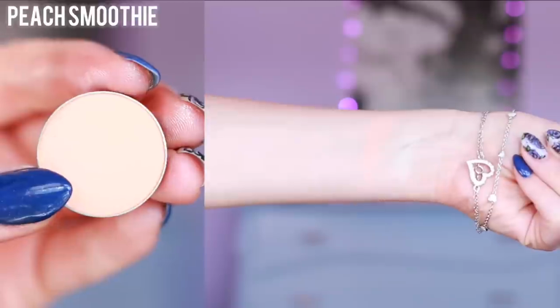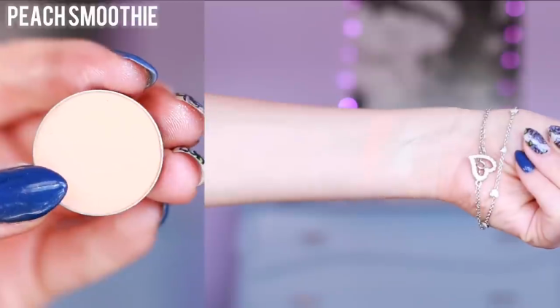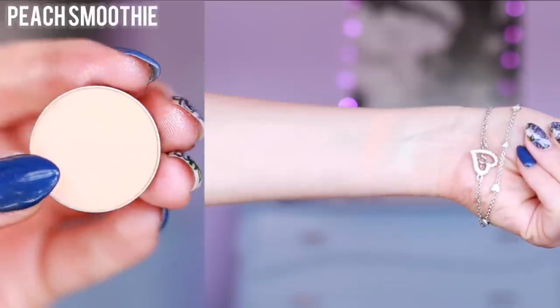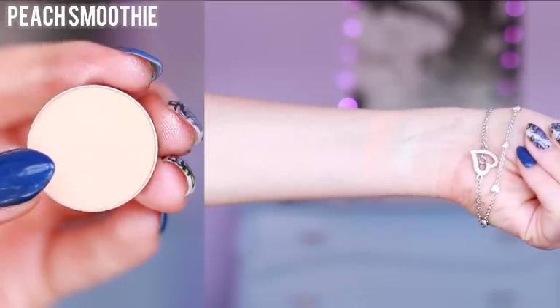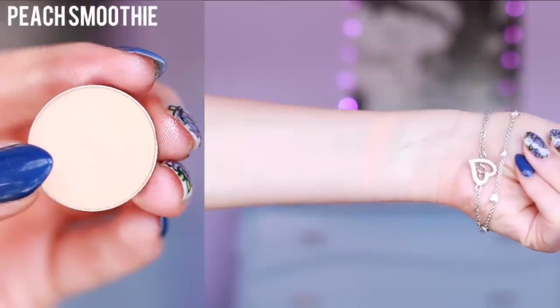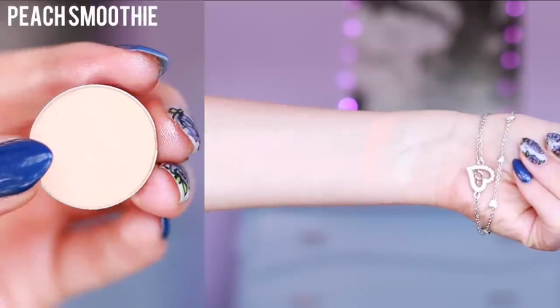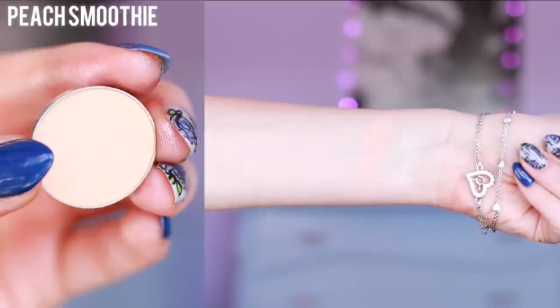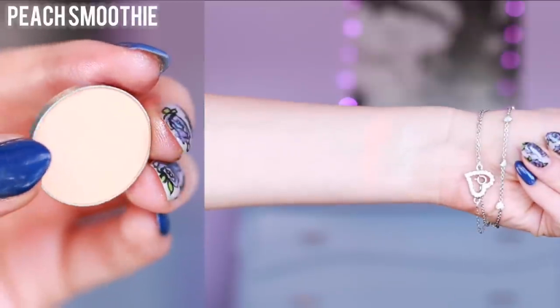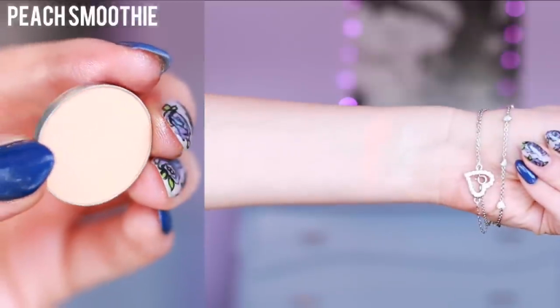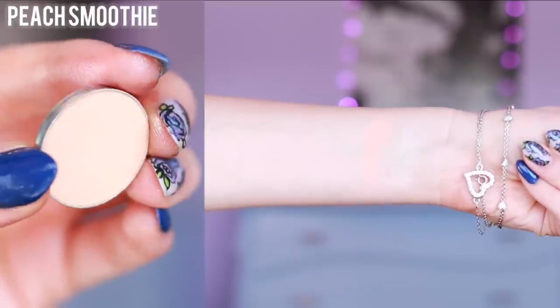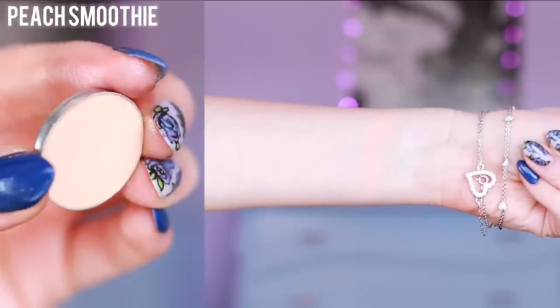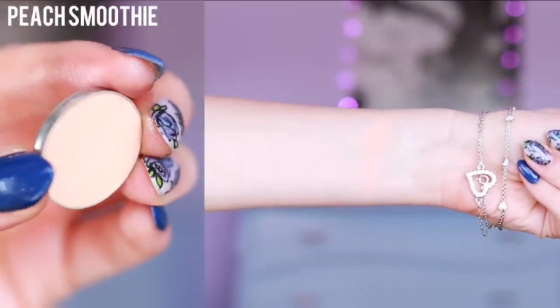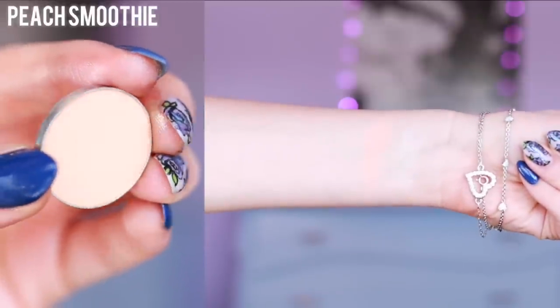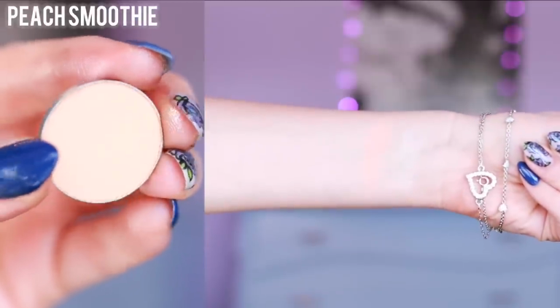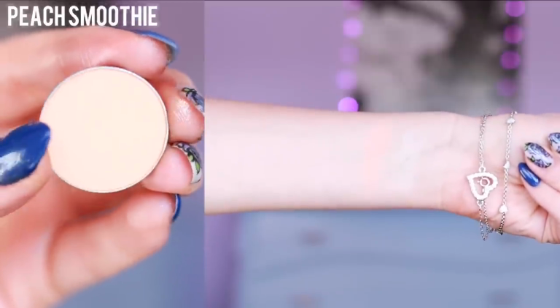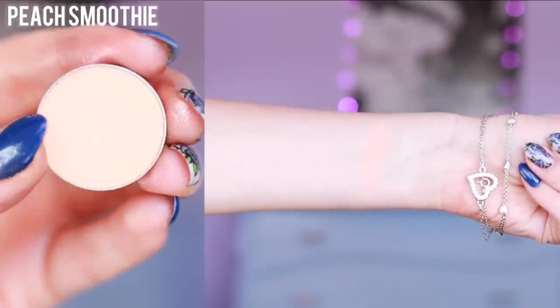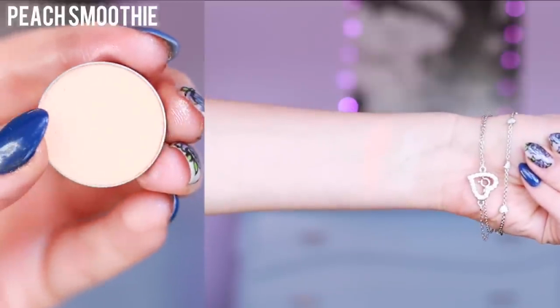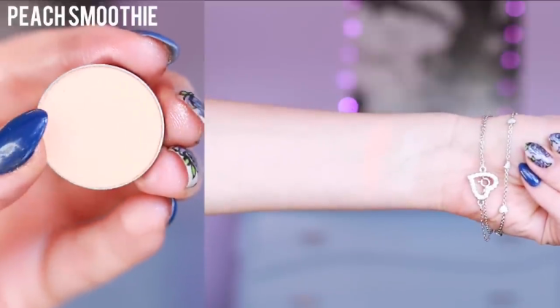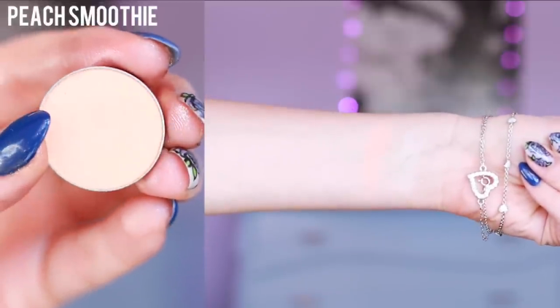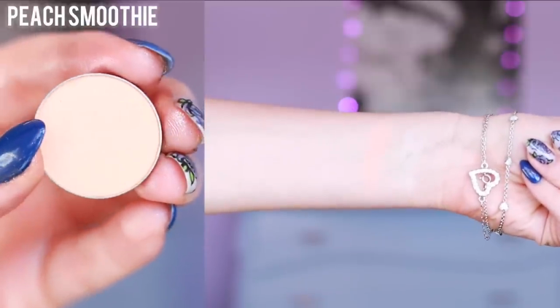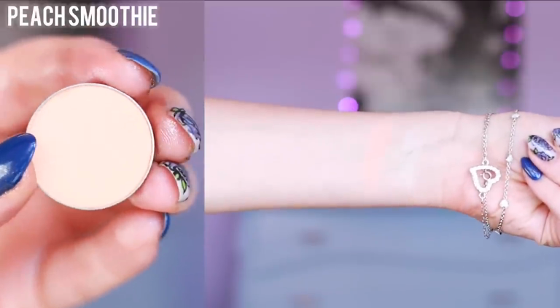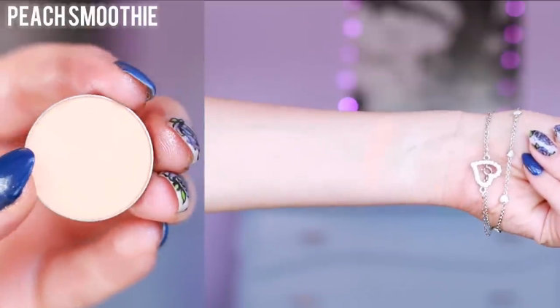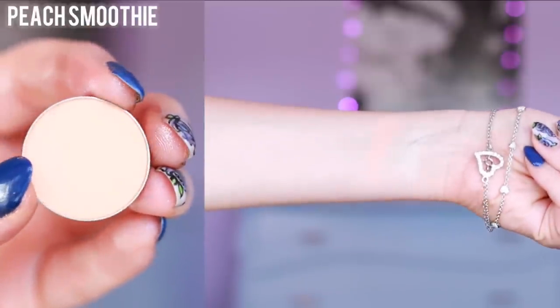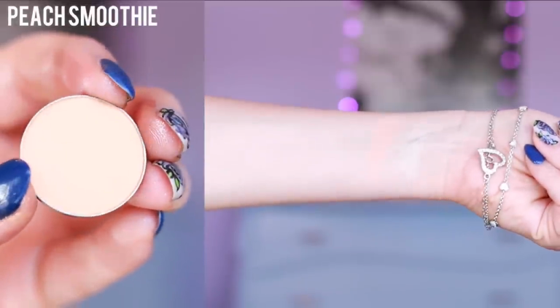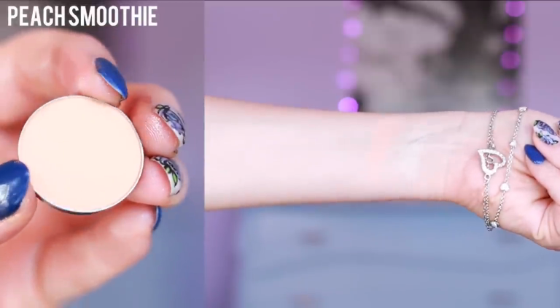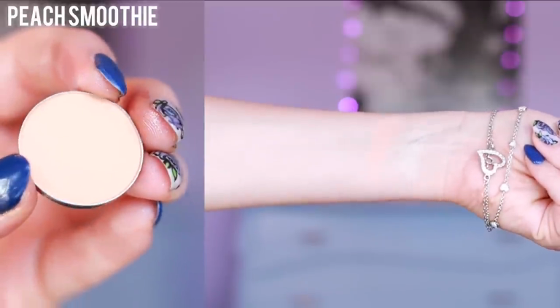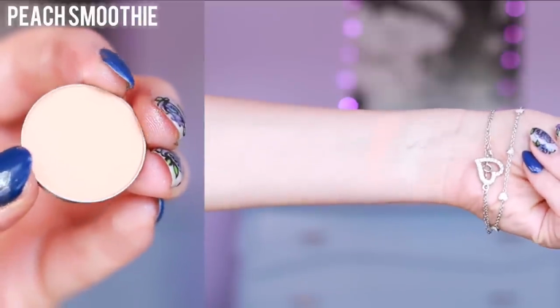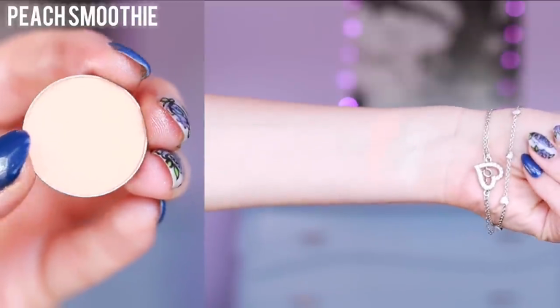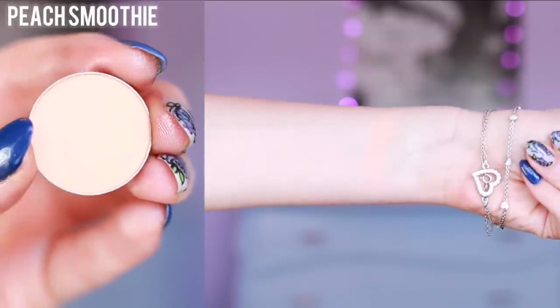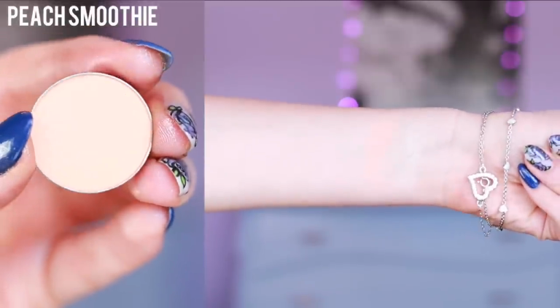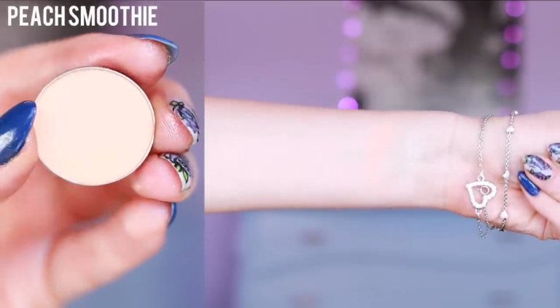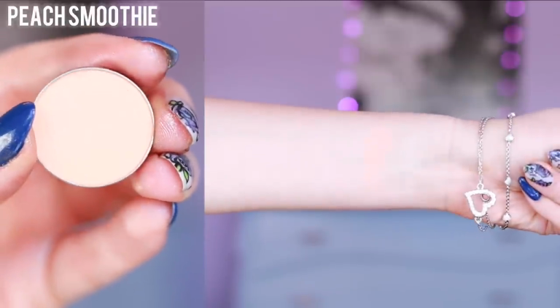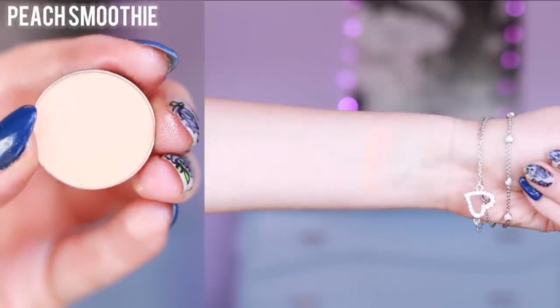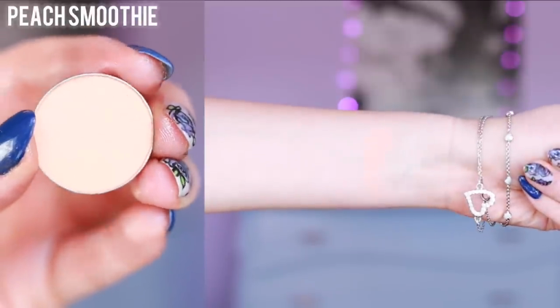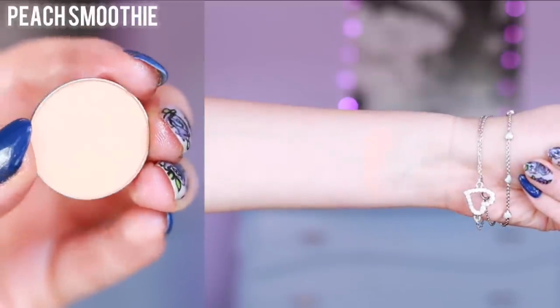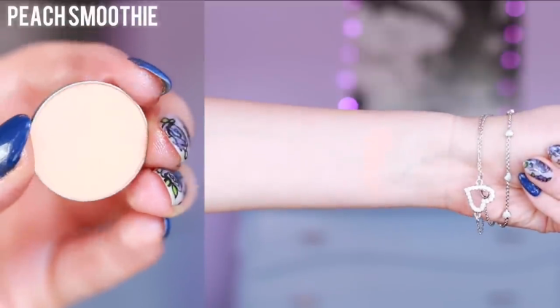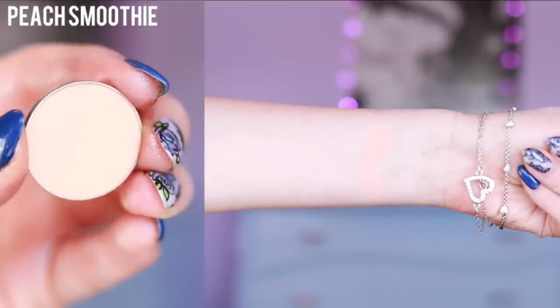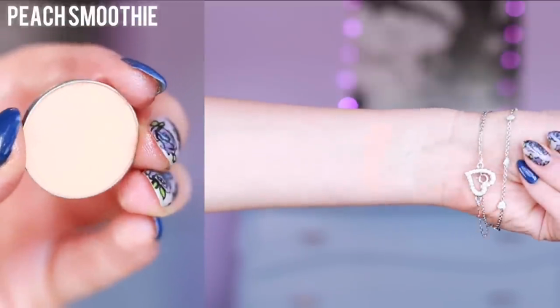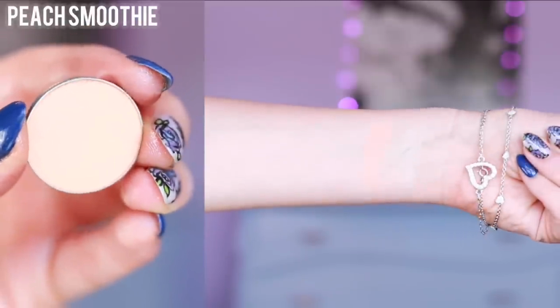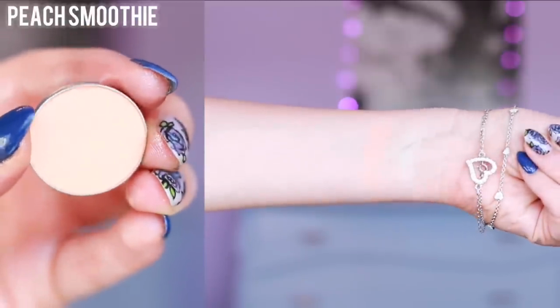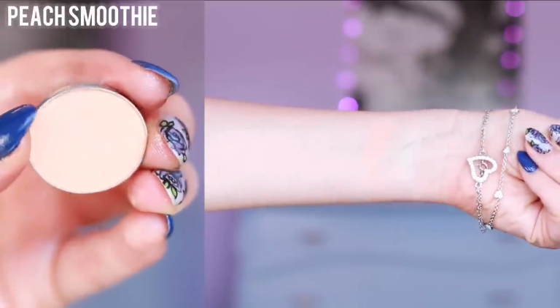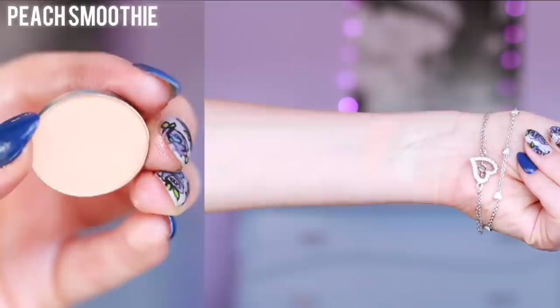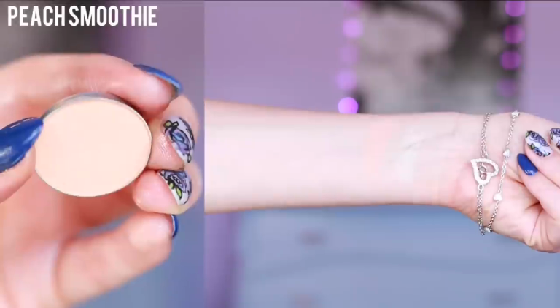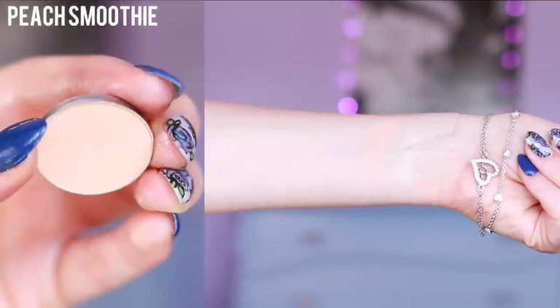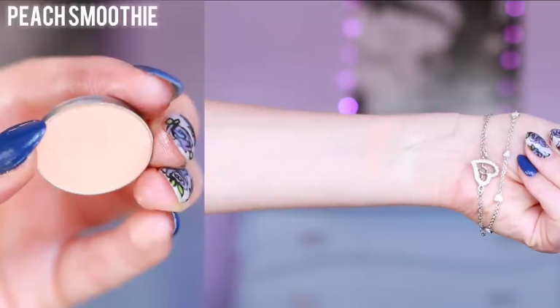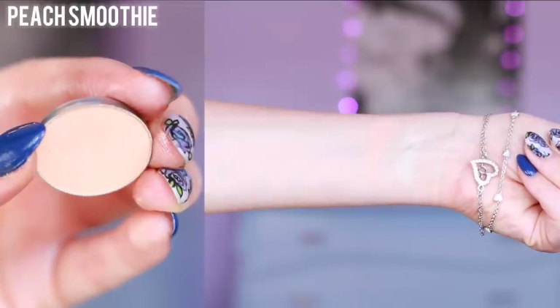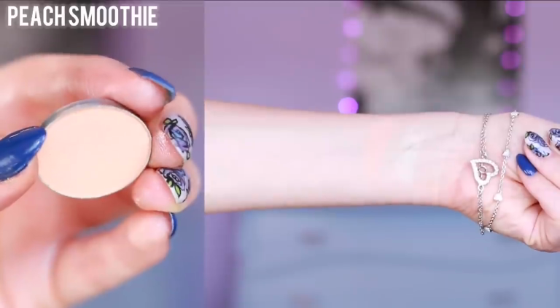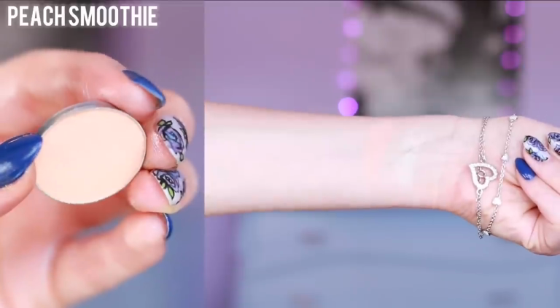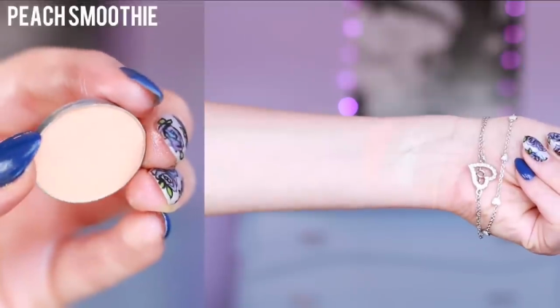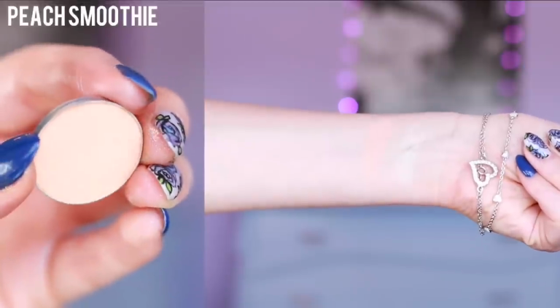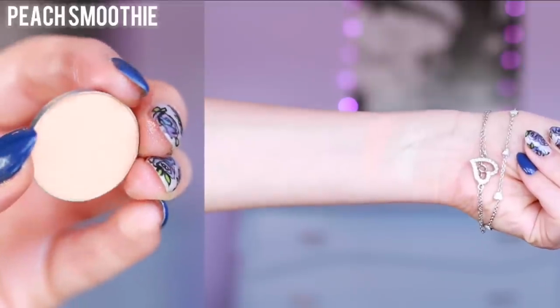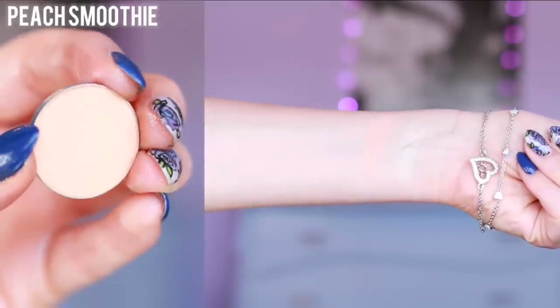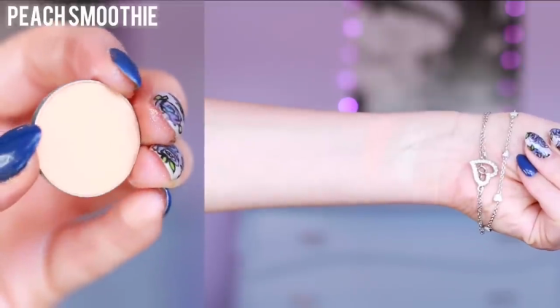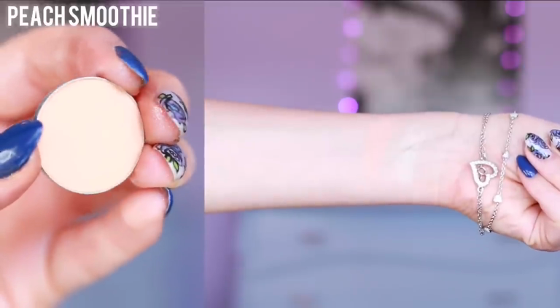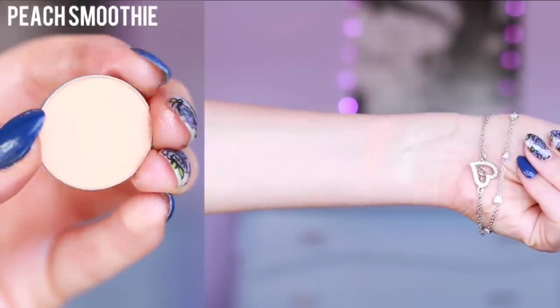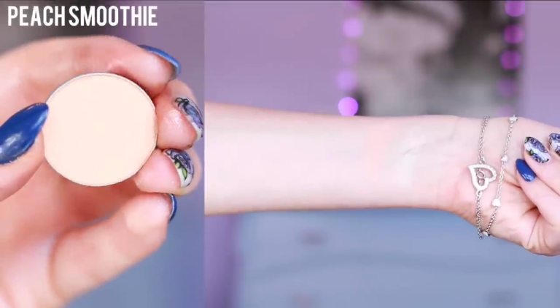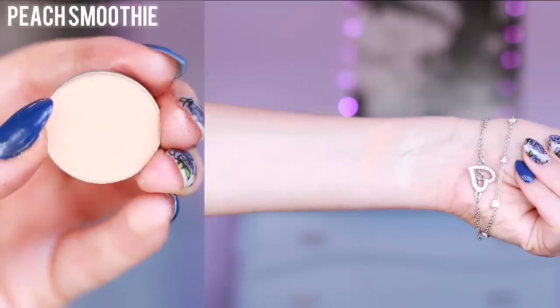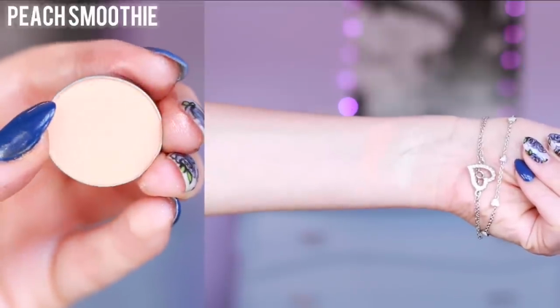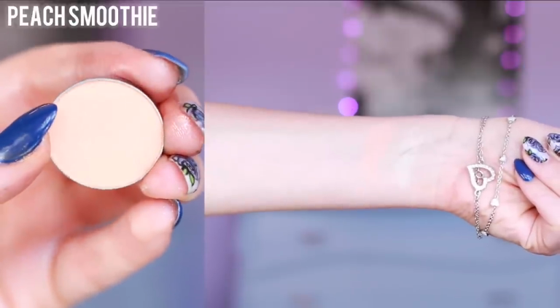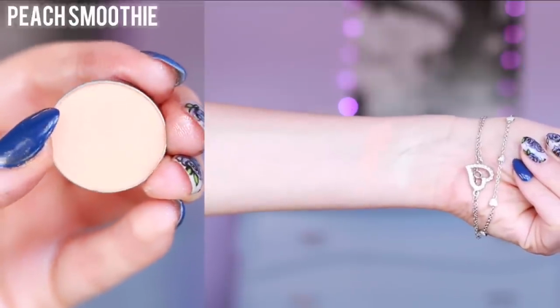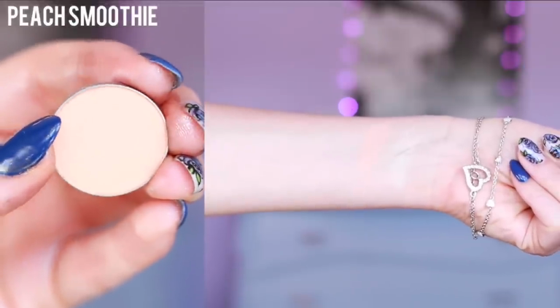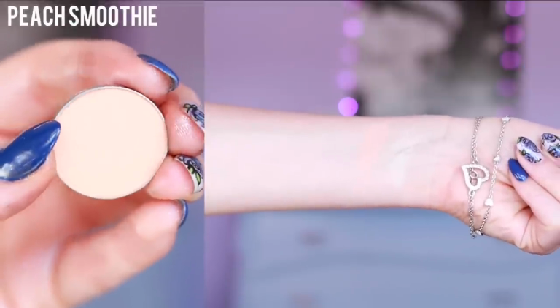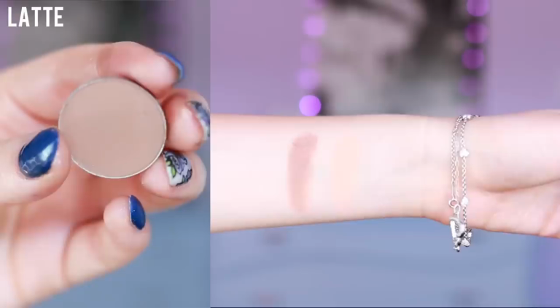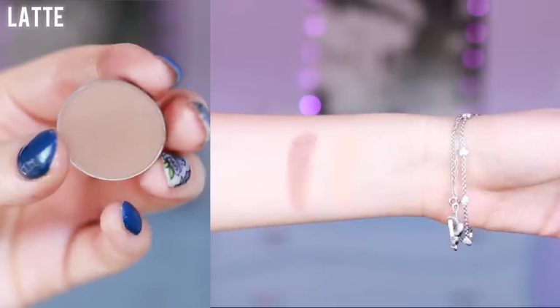Next we have Peach Smoothie, which doesn't look like a very exciting color, but this is the best transition shade for any eye look. I love it.